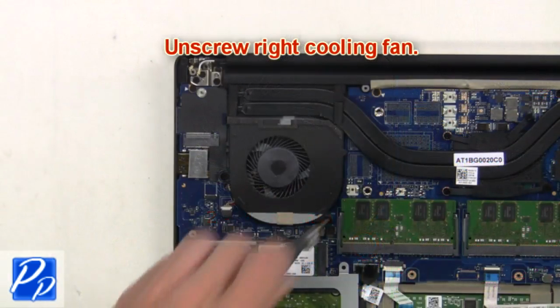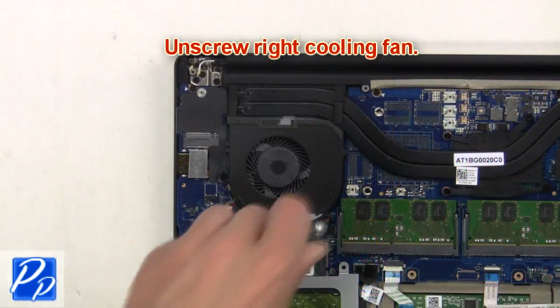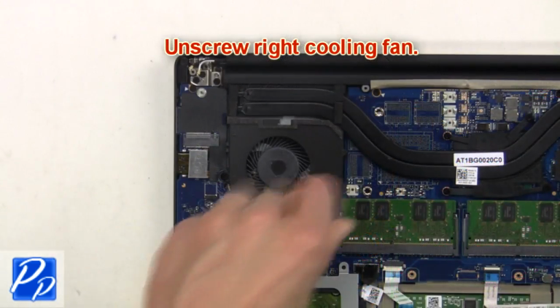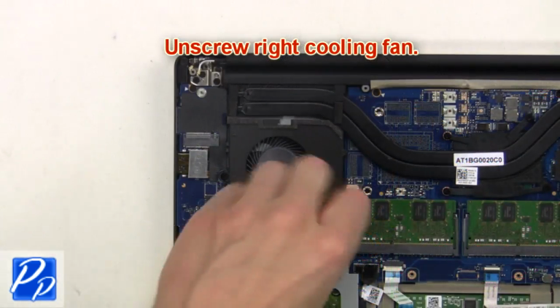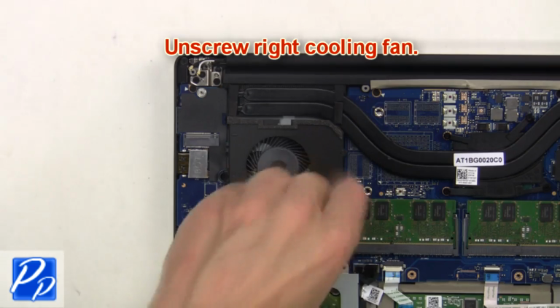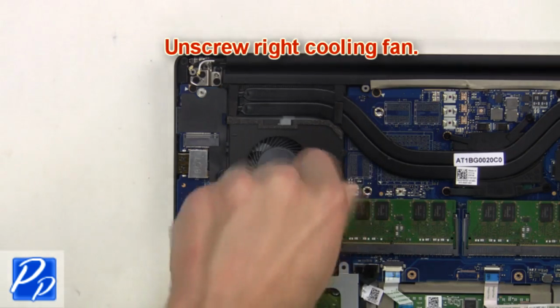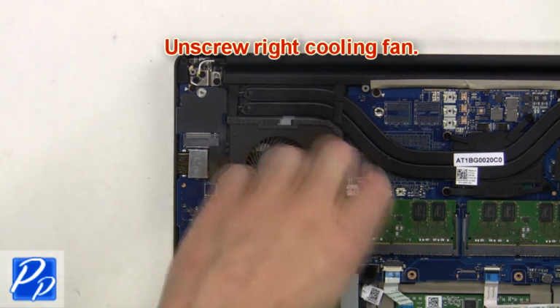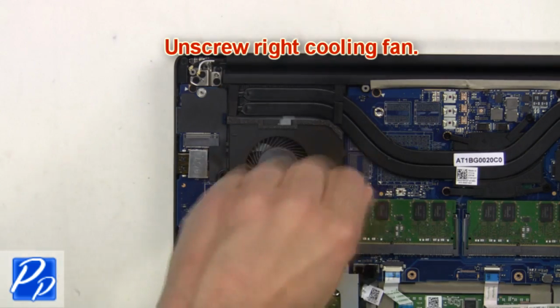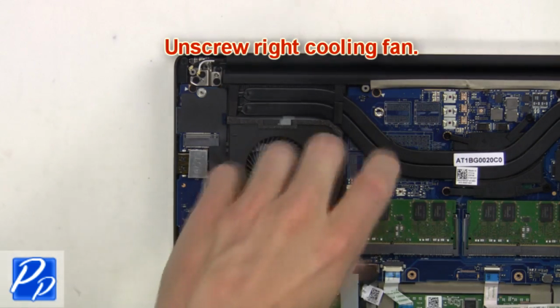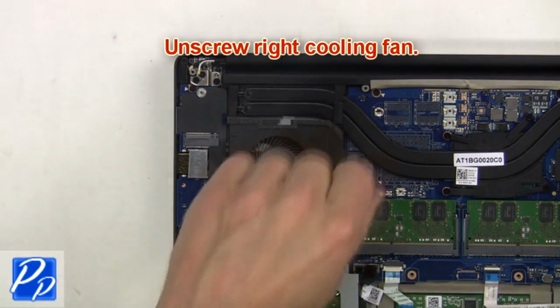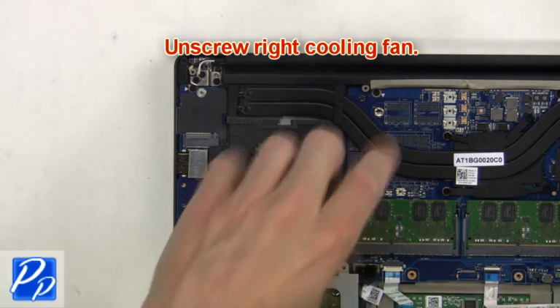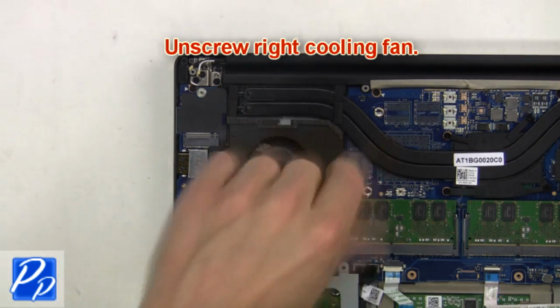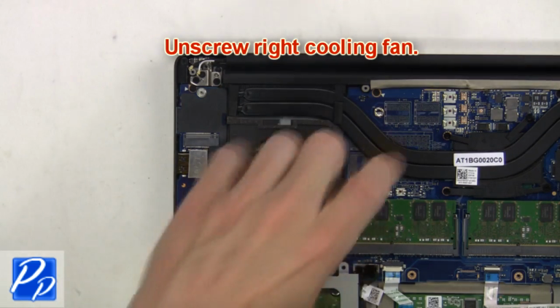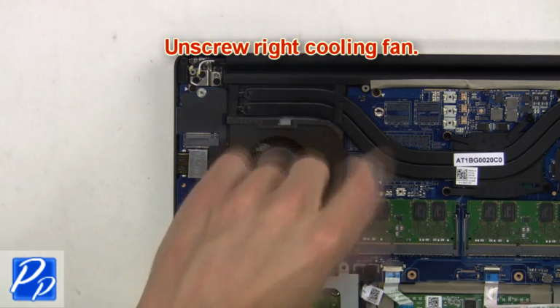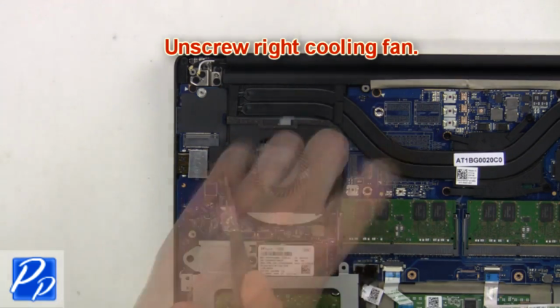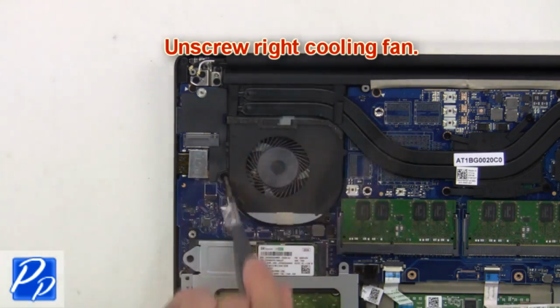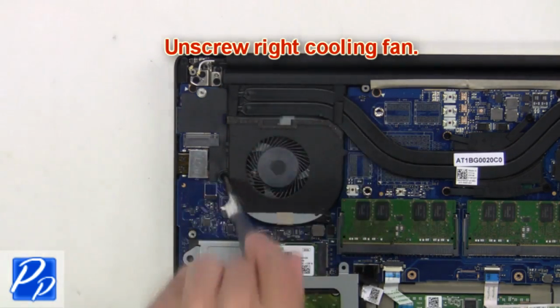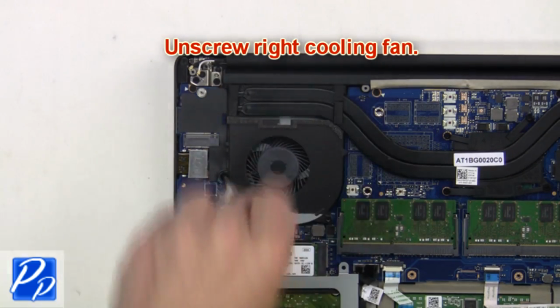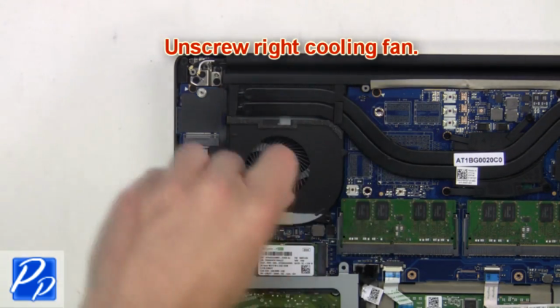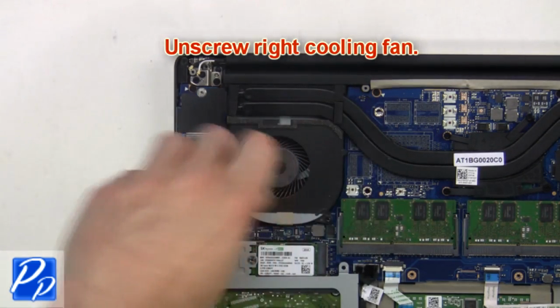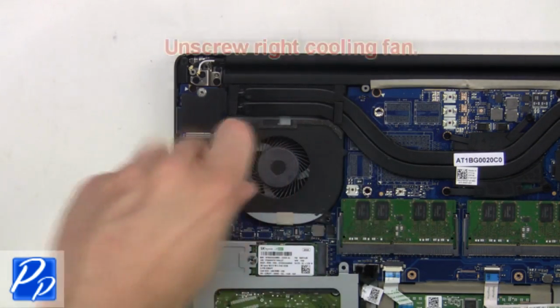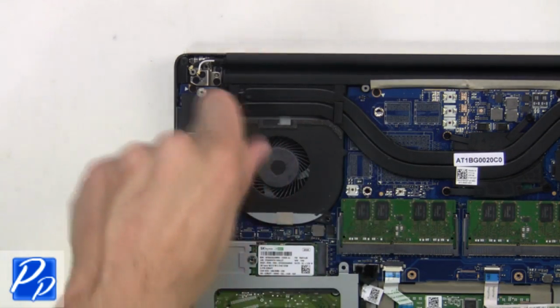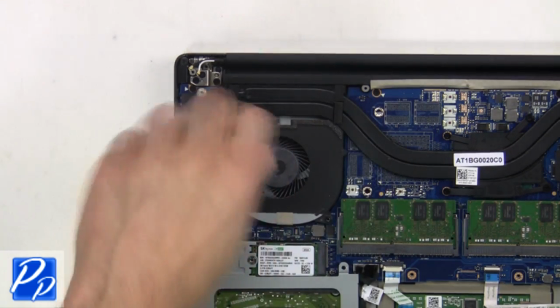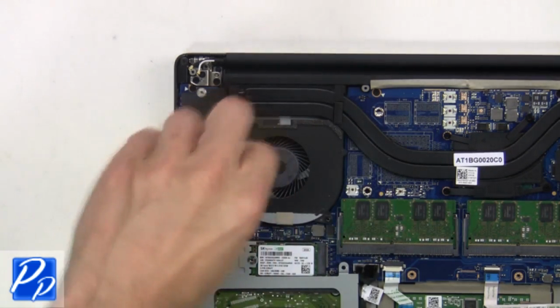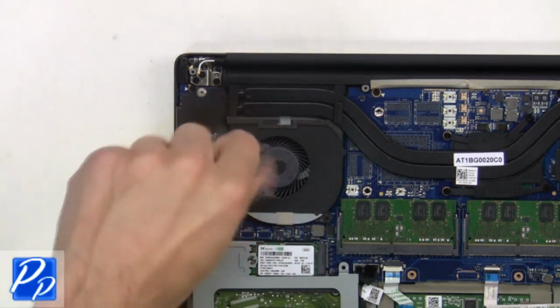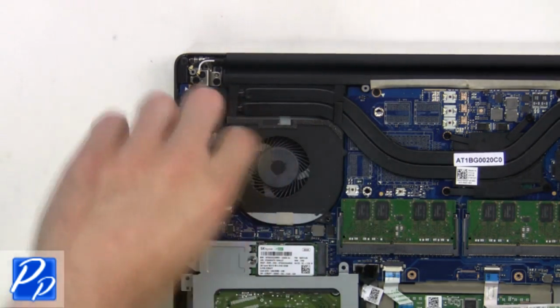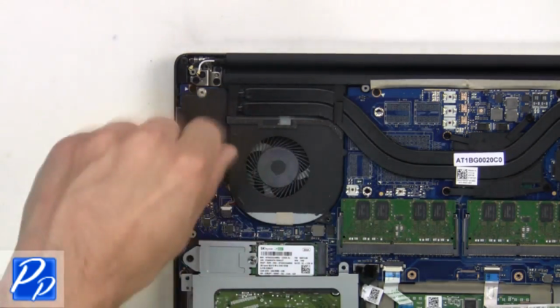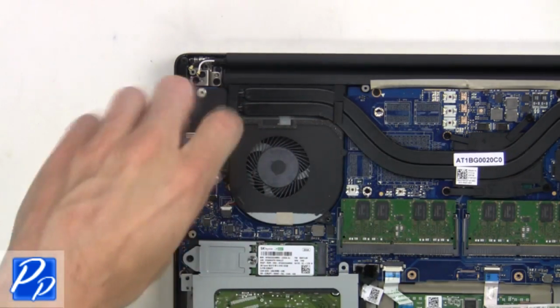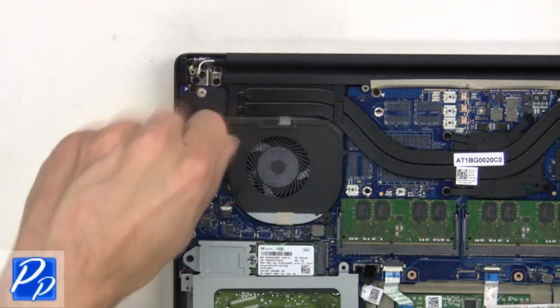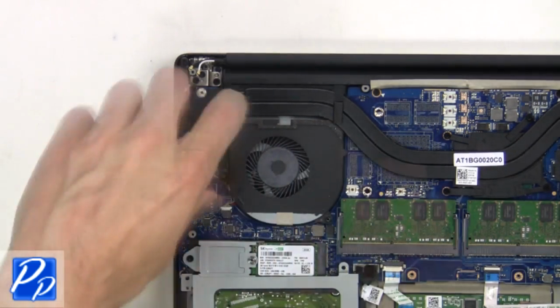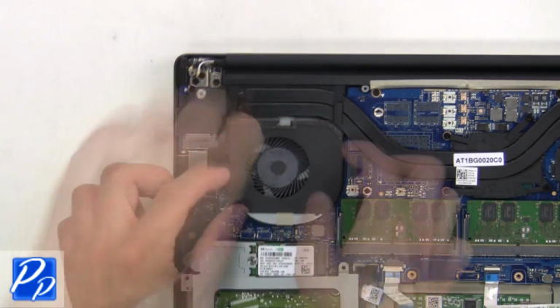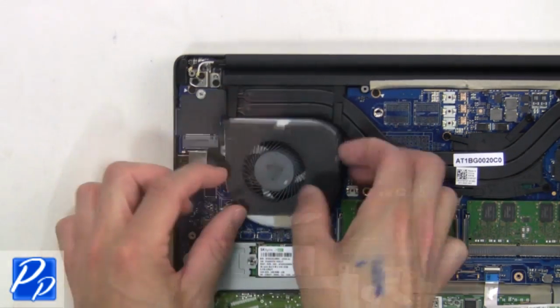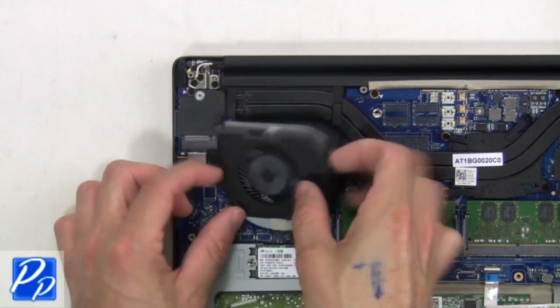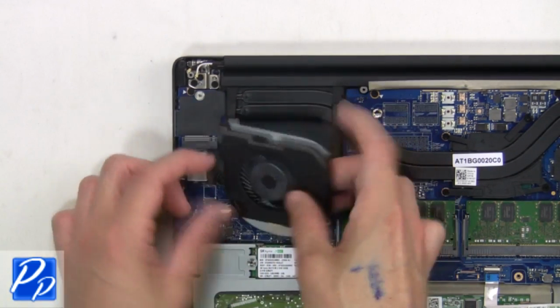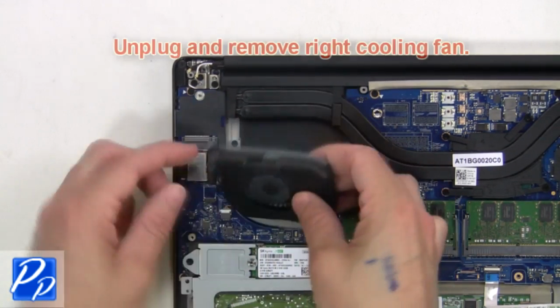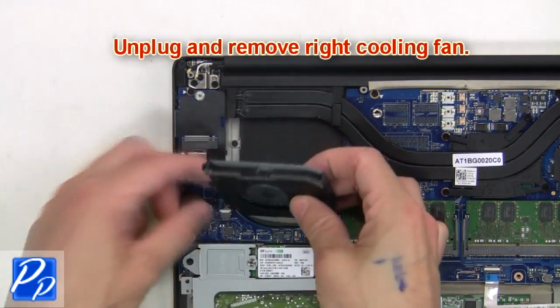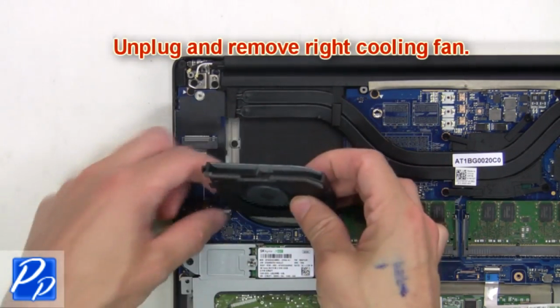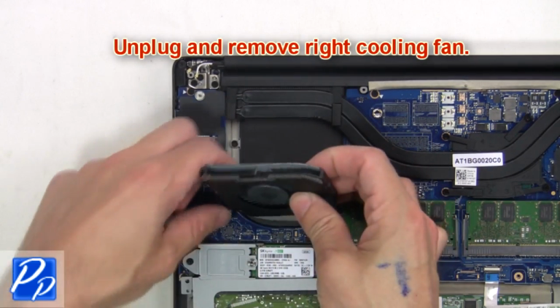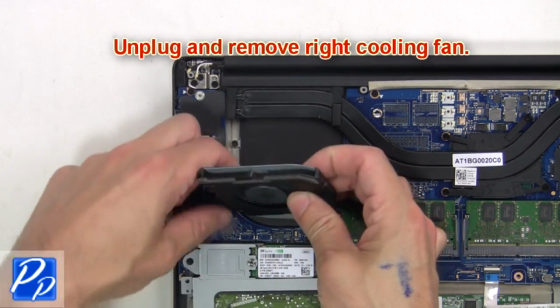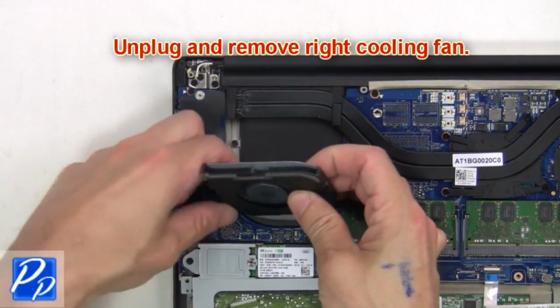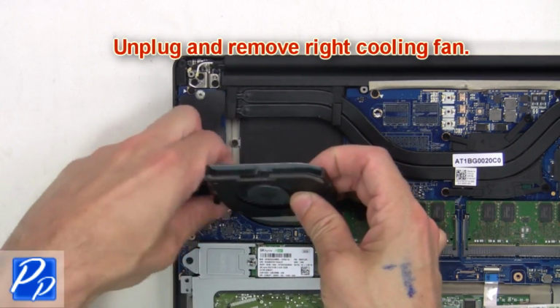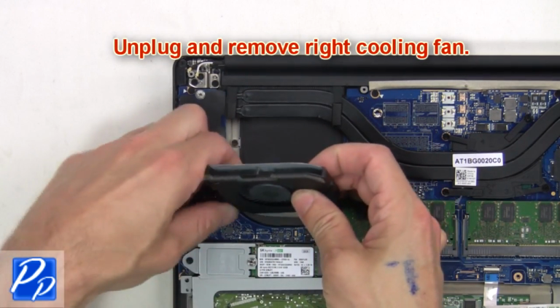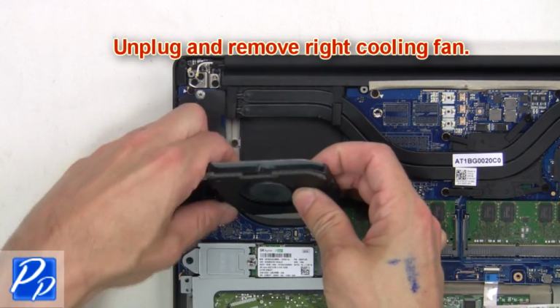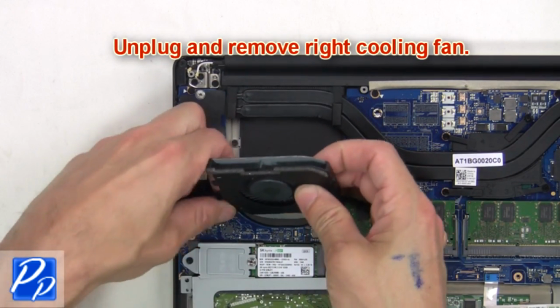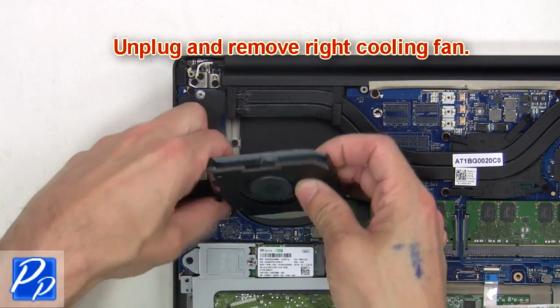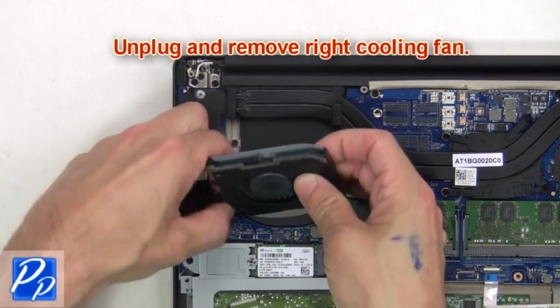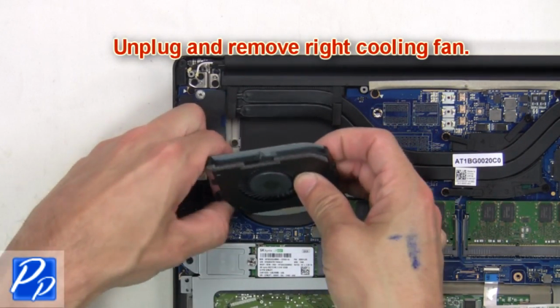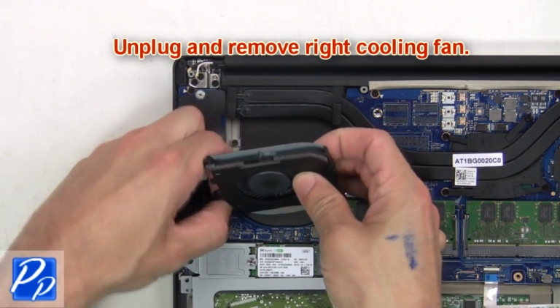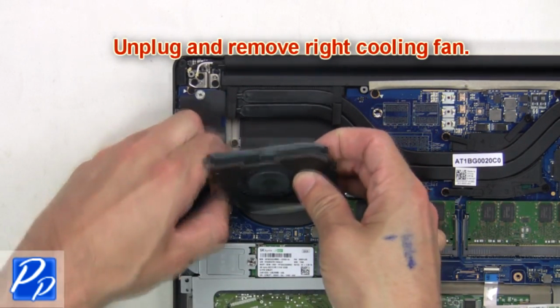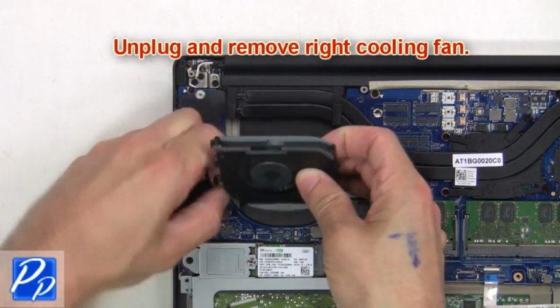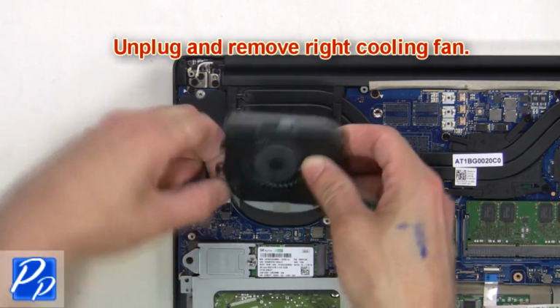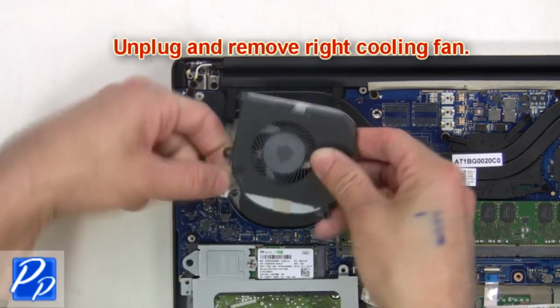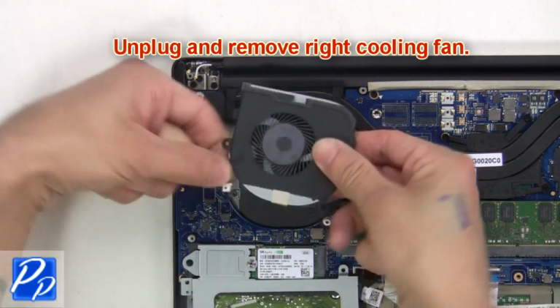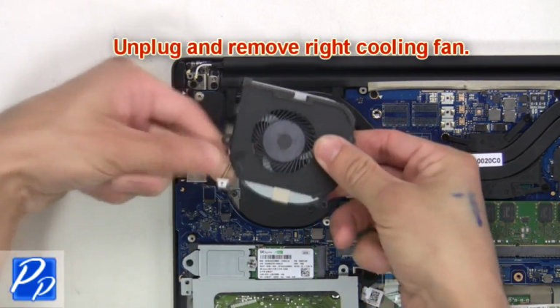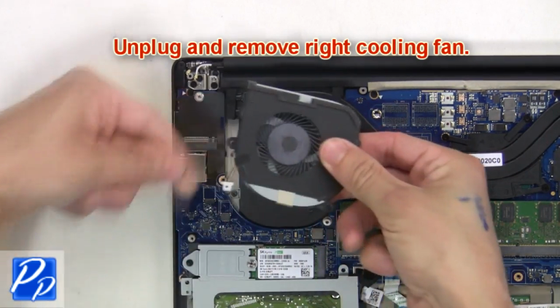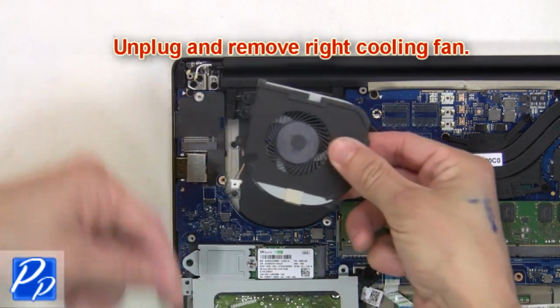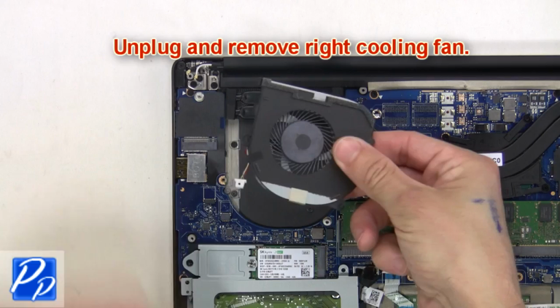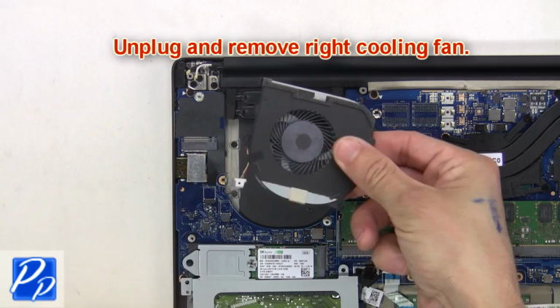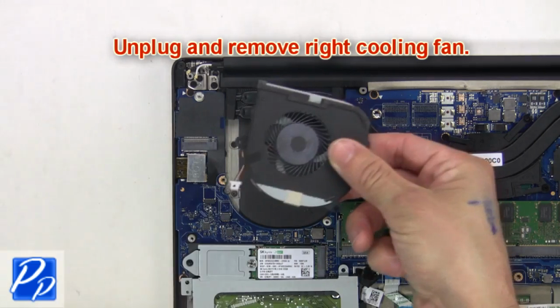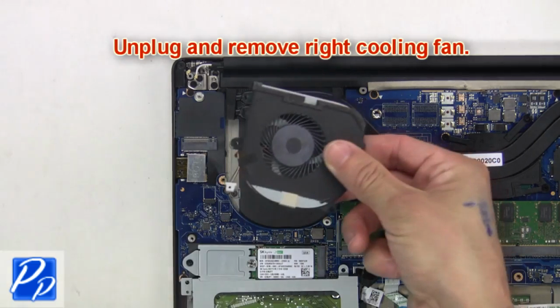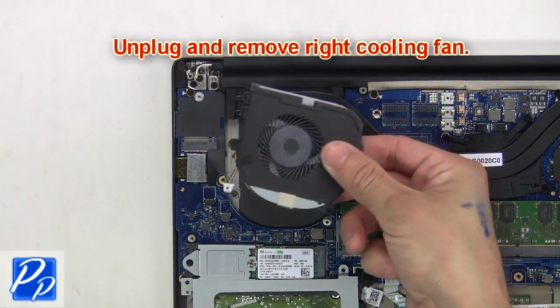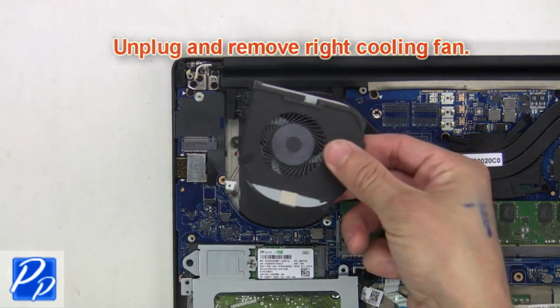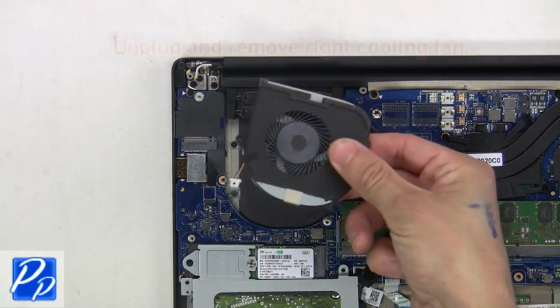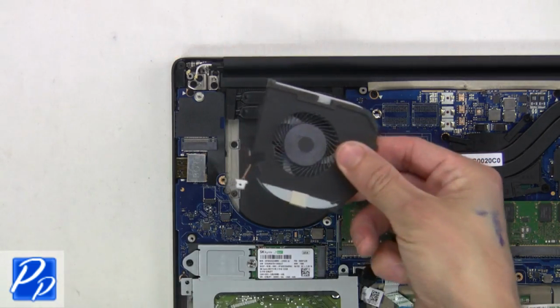Now unscrew the right cooling fan, then unplug and remove the right cooling fan.